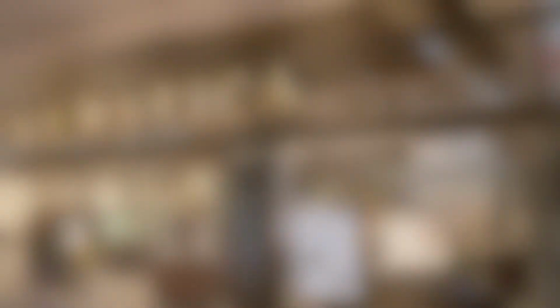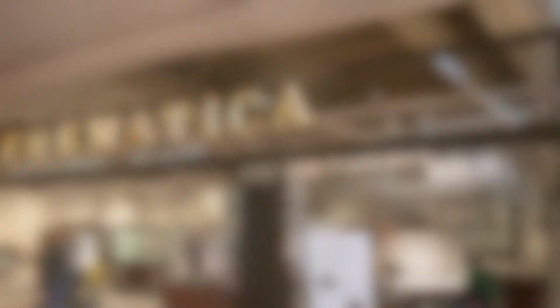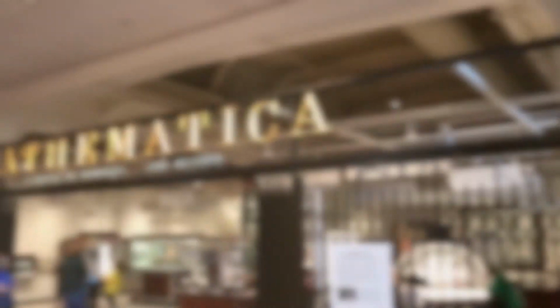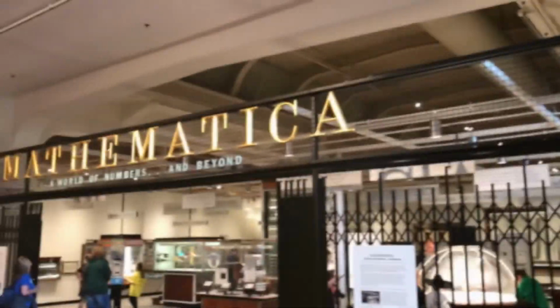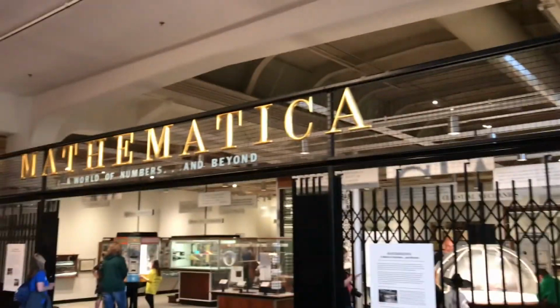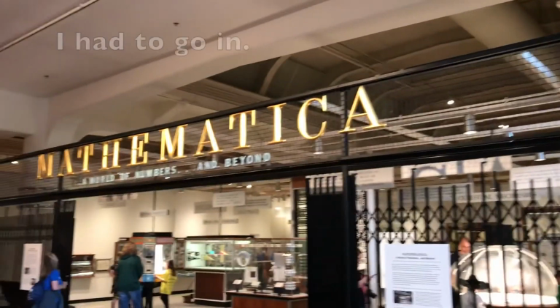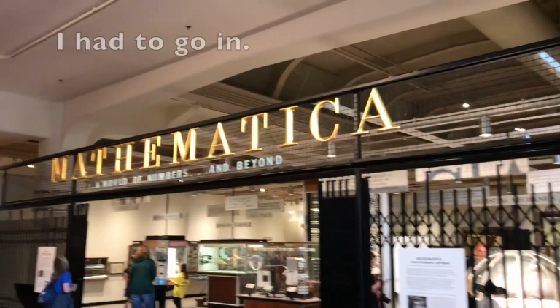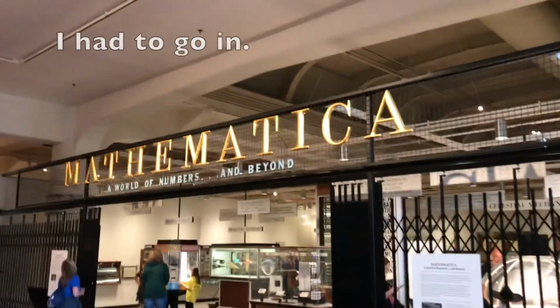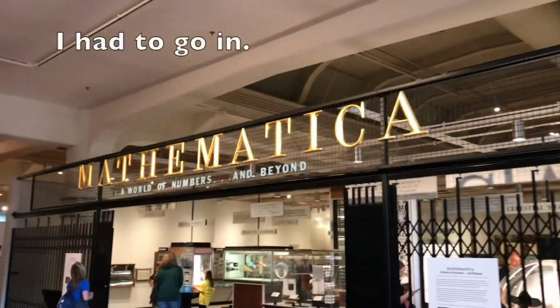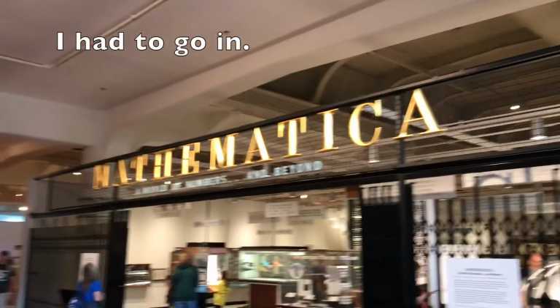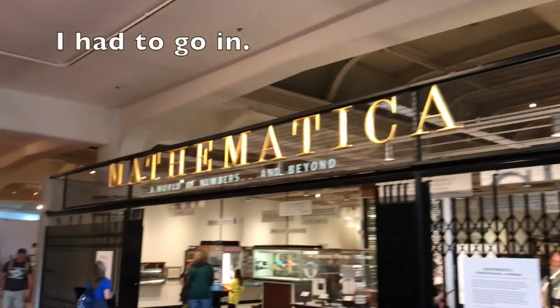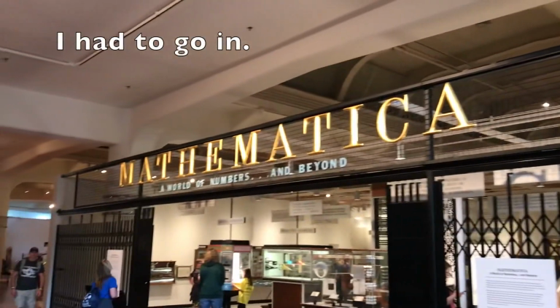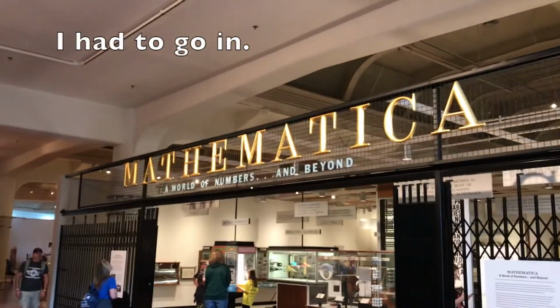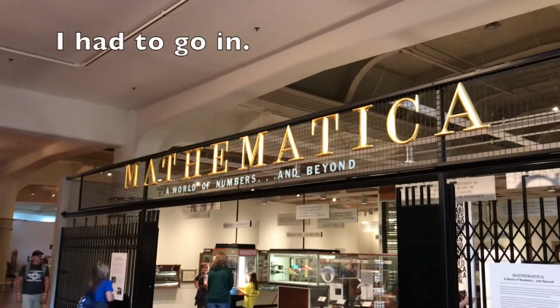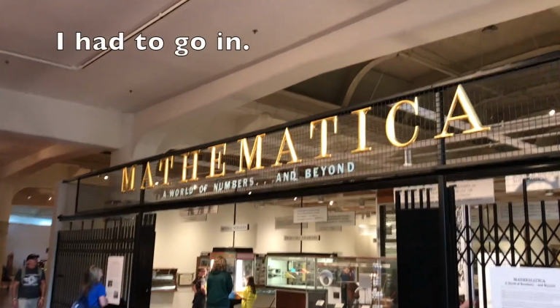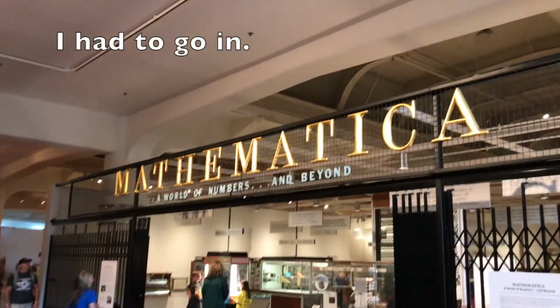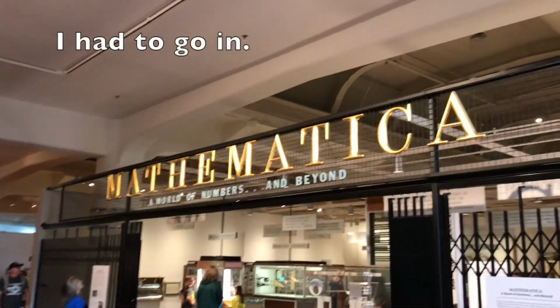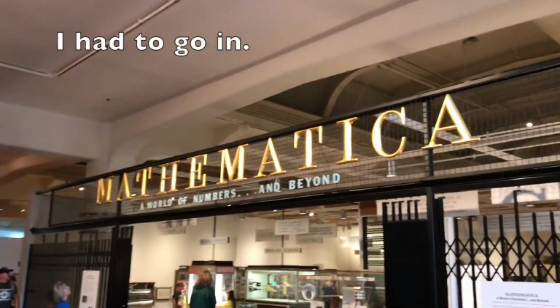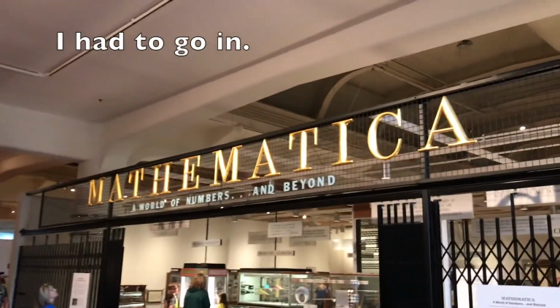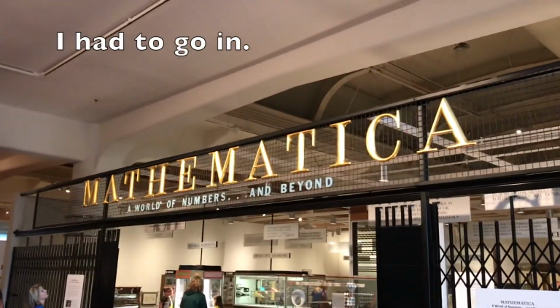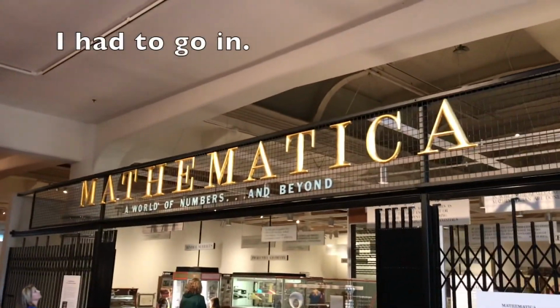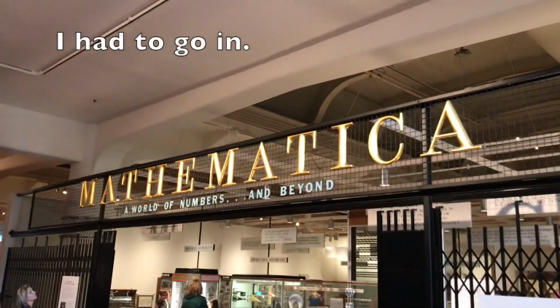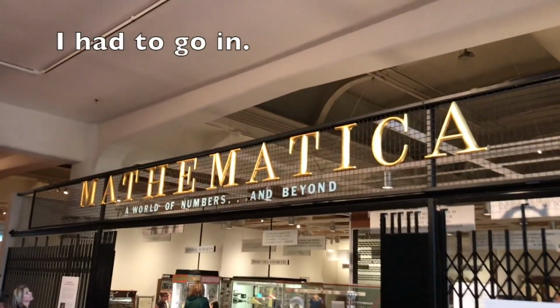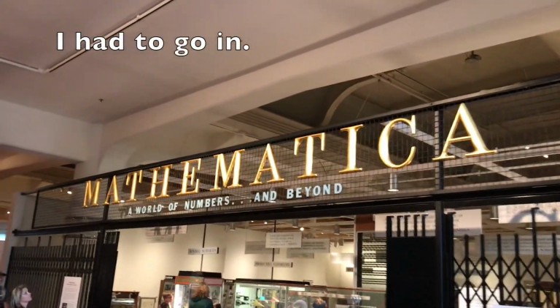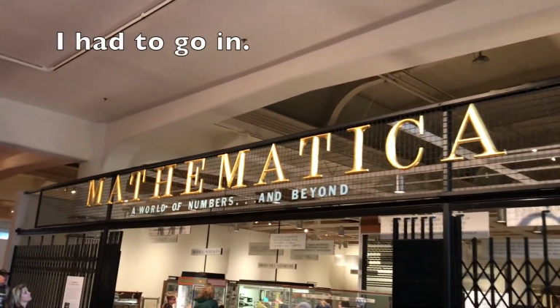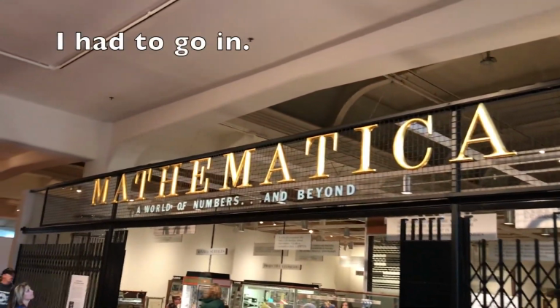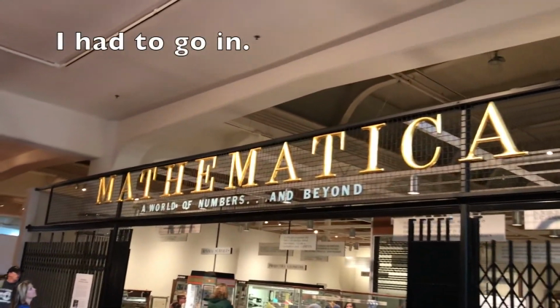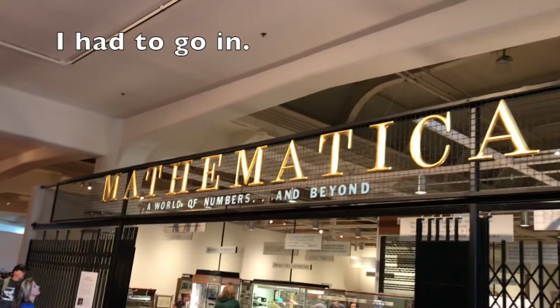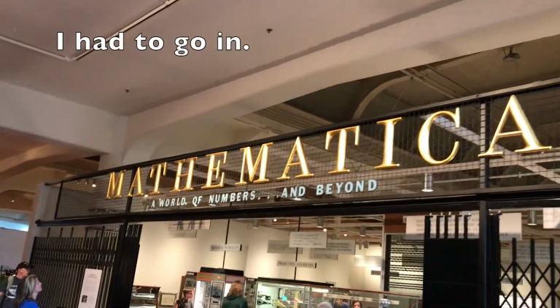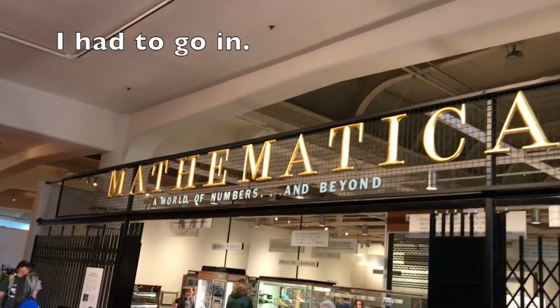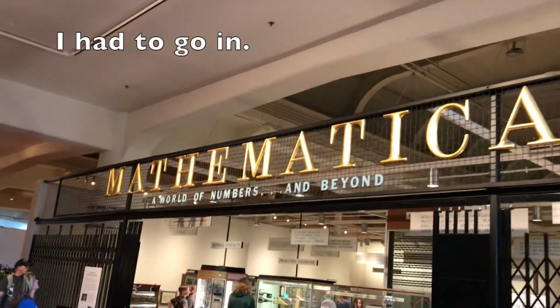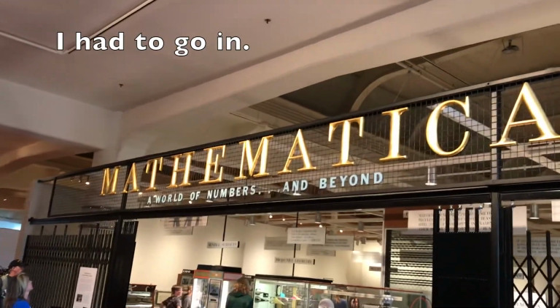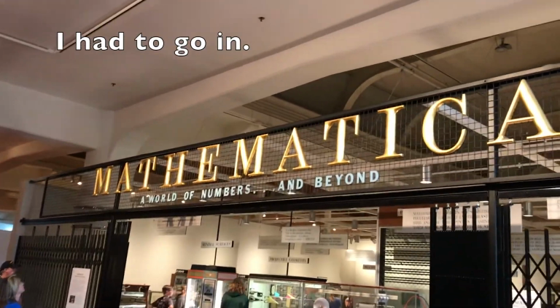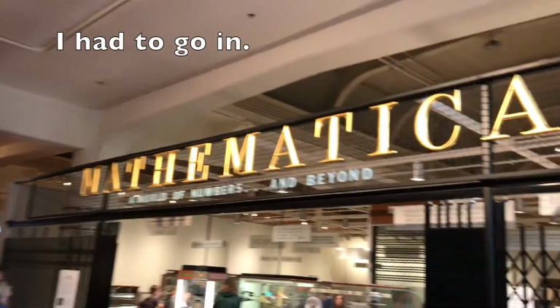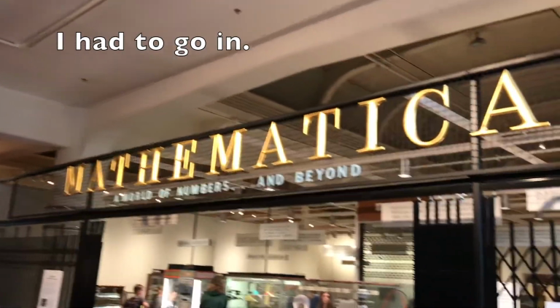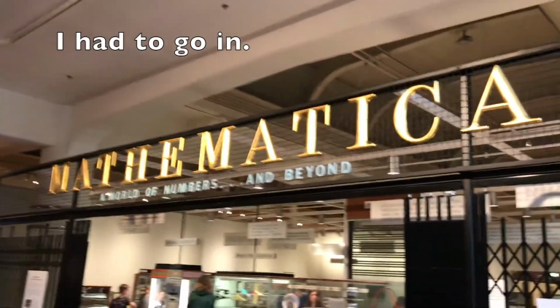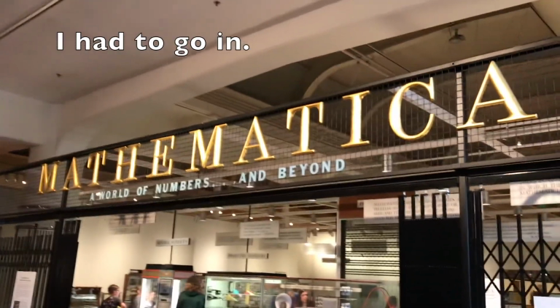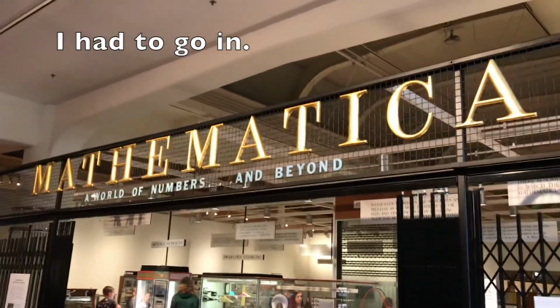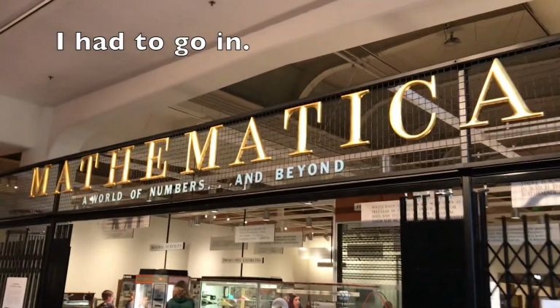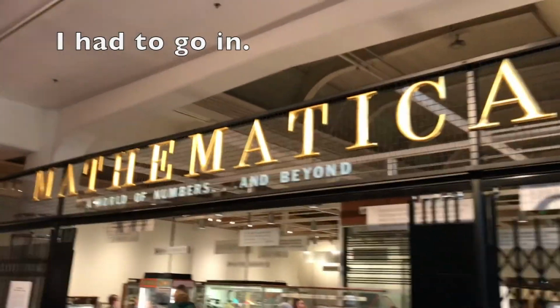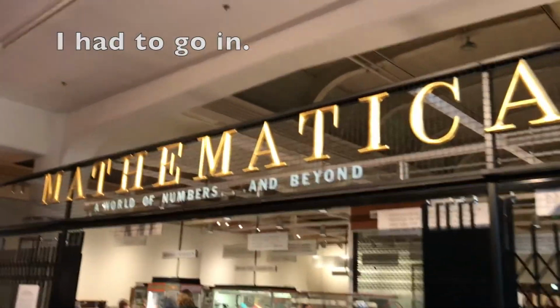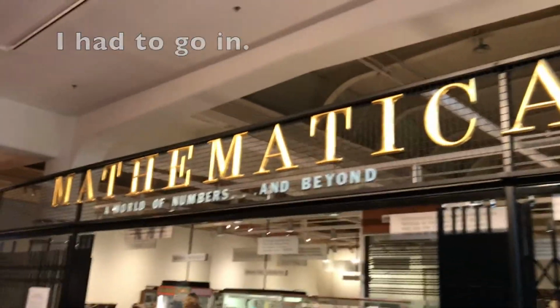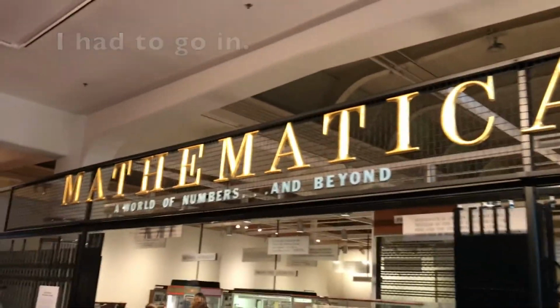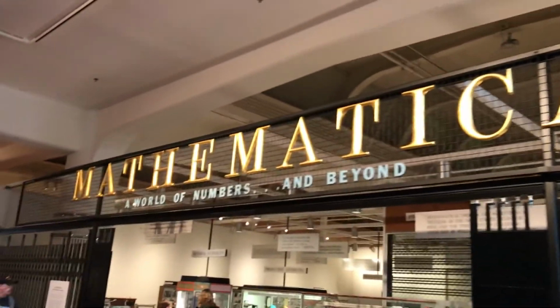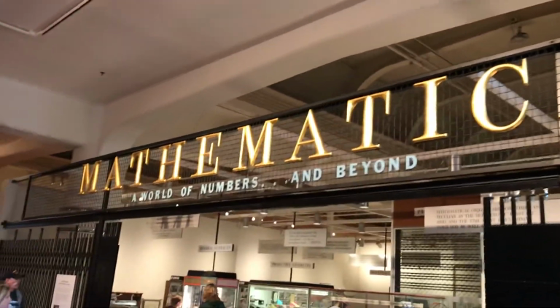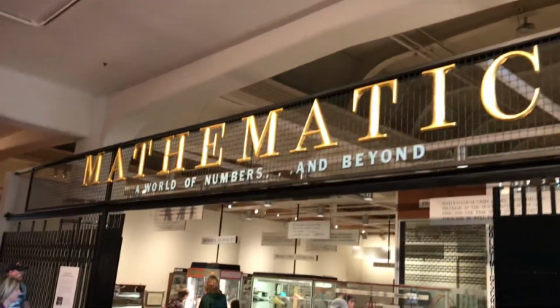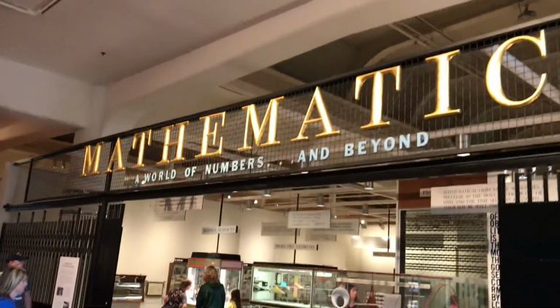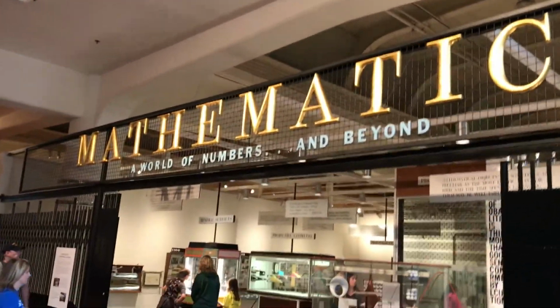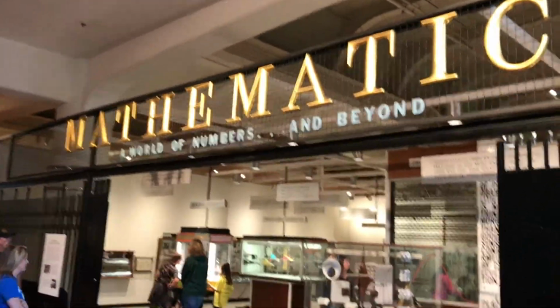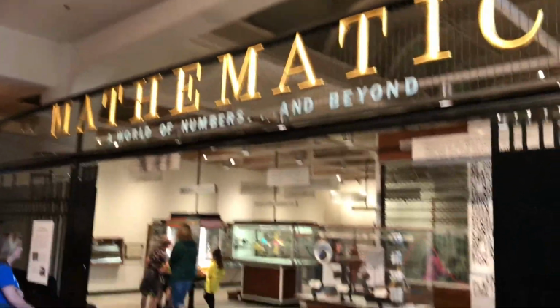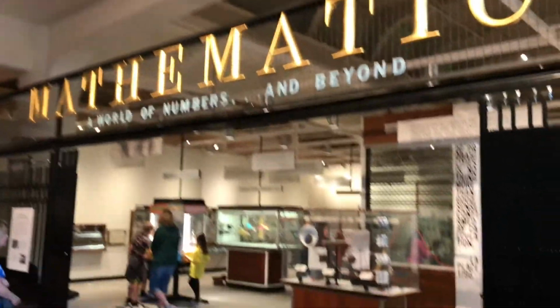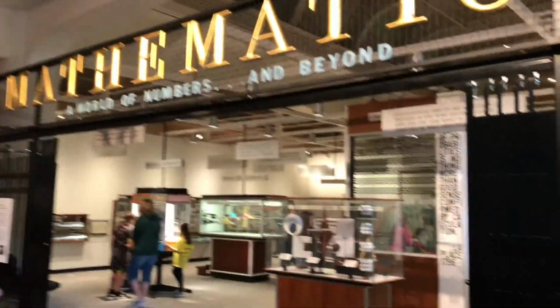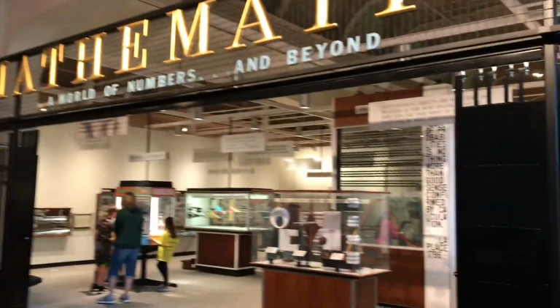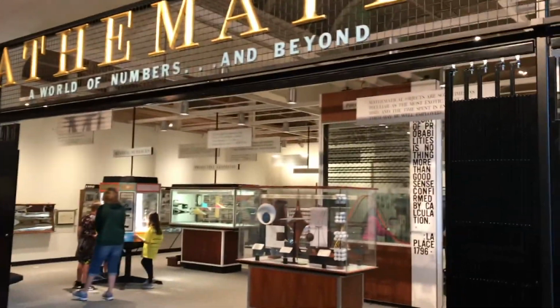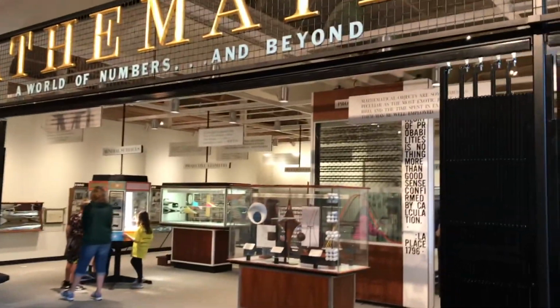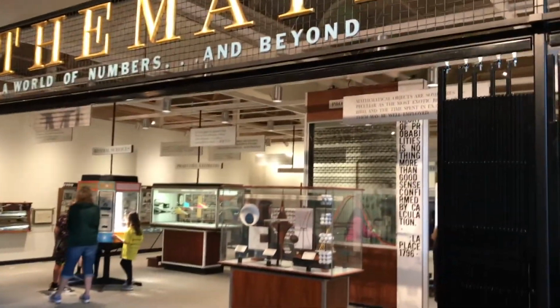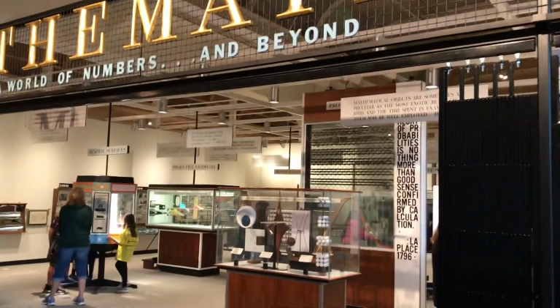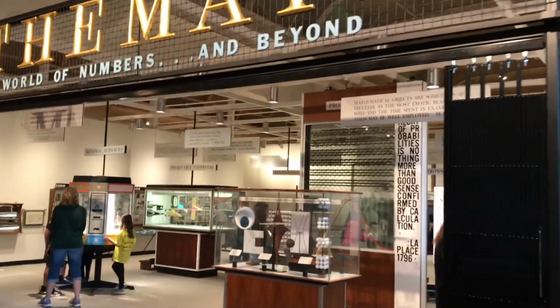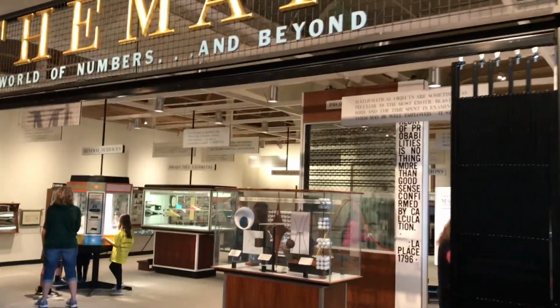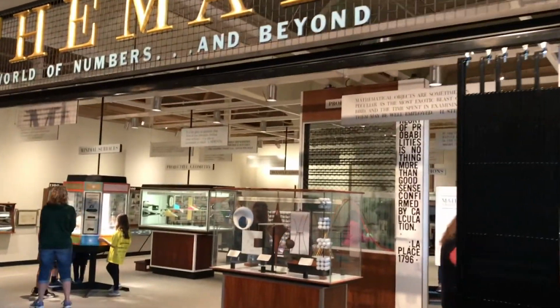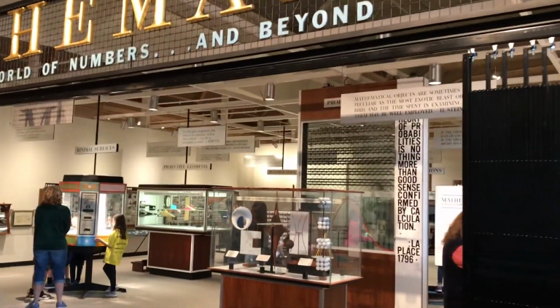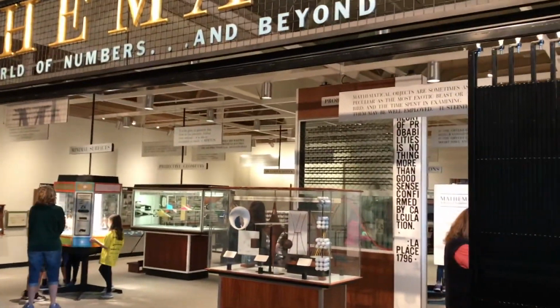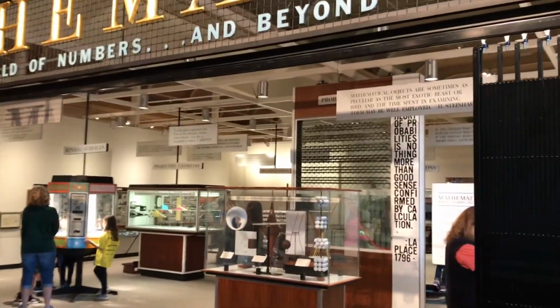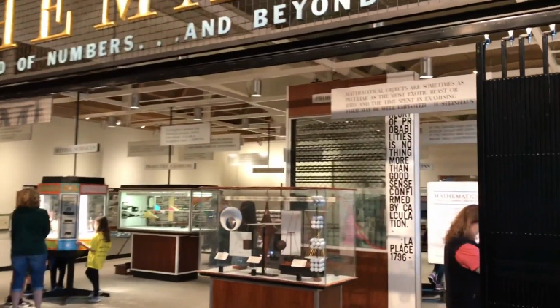We're at the Henry Ford Museum. We're in the Hall of Mathematics section. It's pretty cool. Let's go check this out and see what's in here.